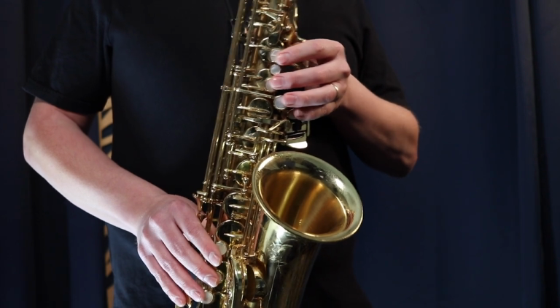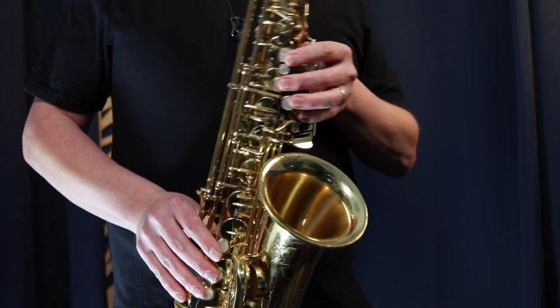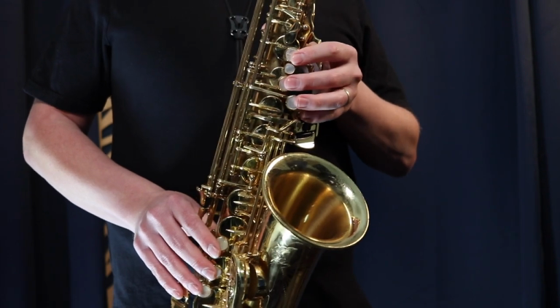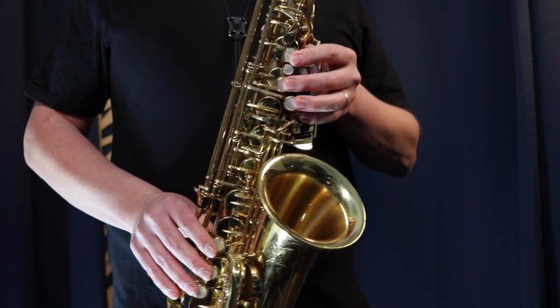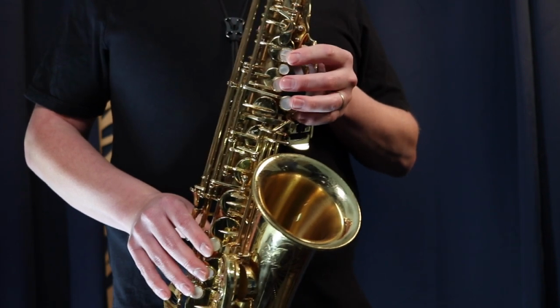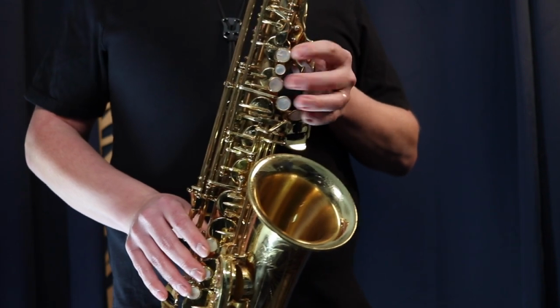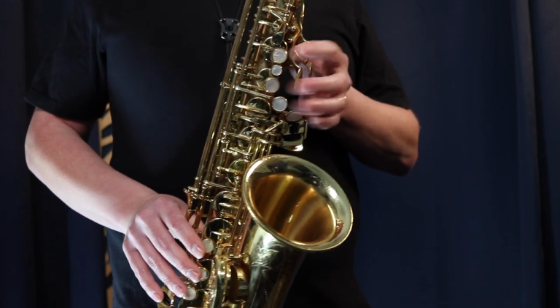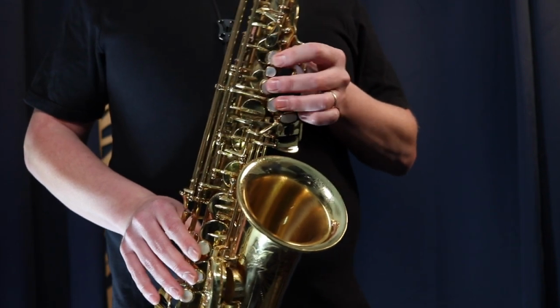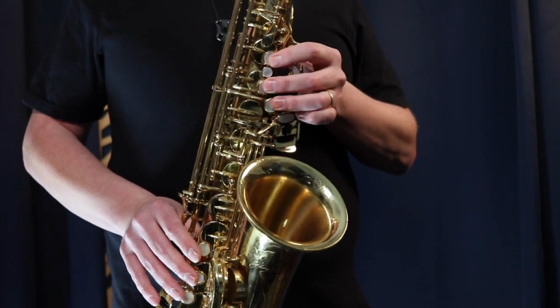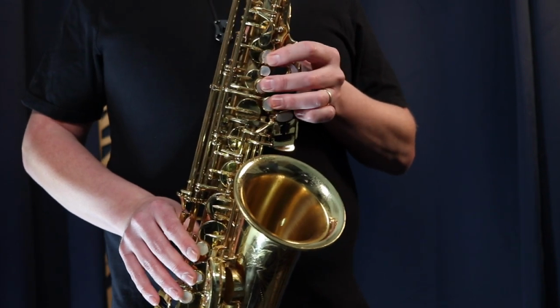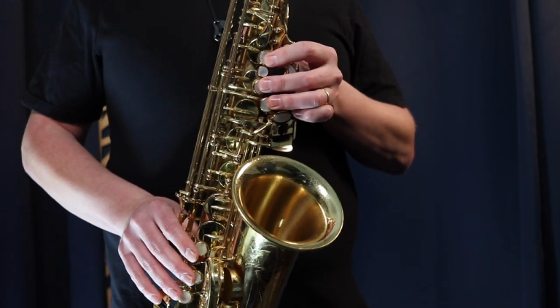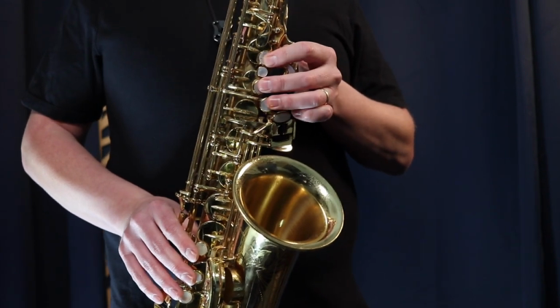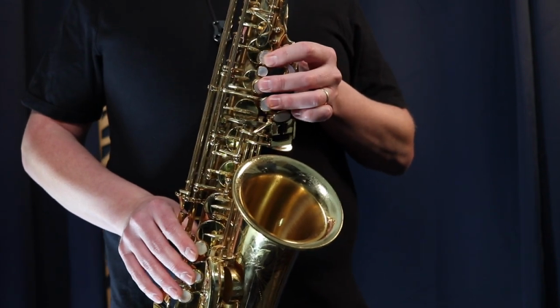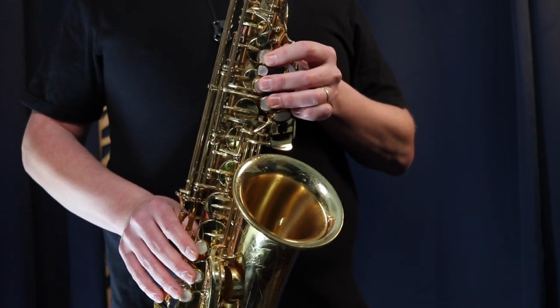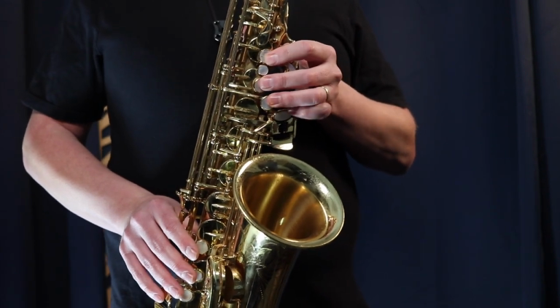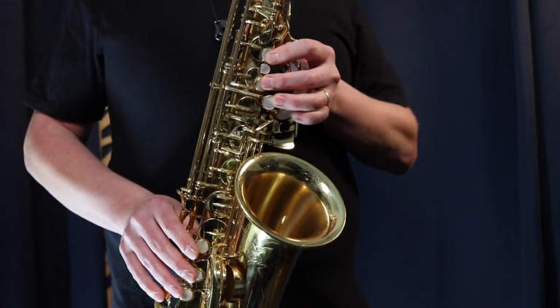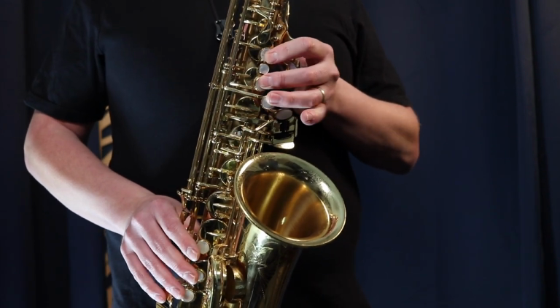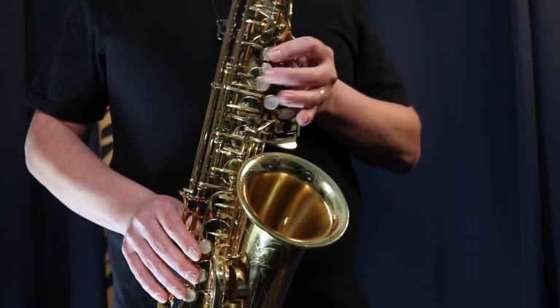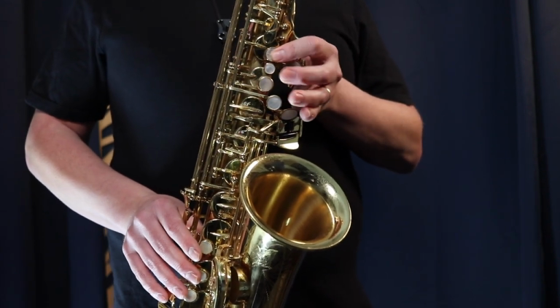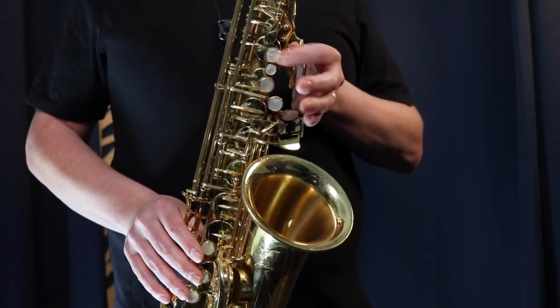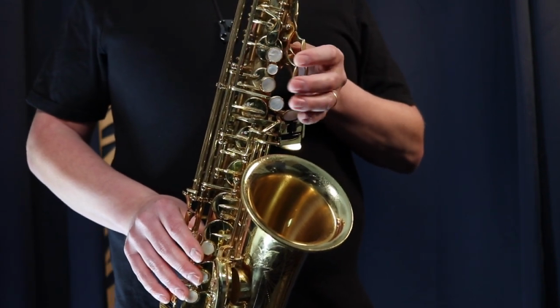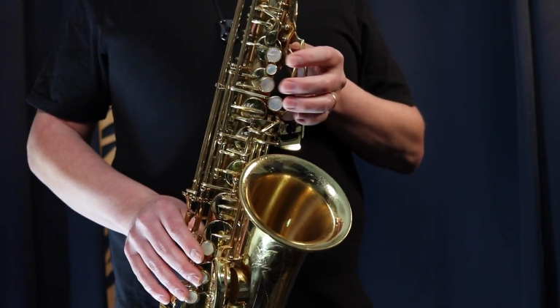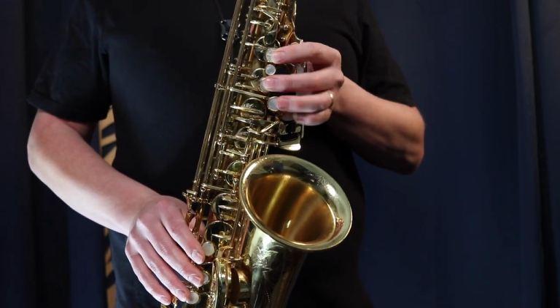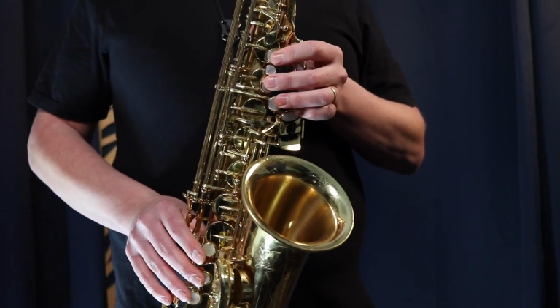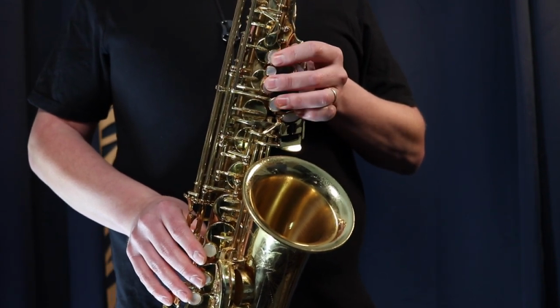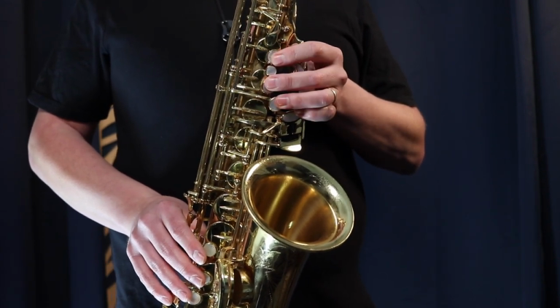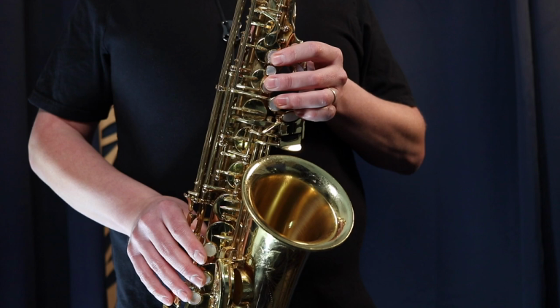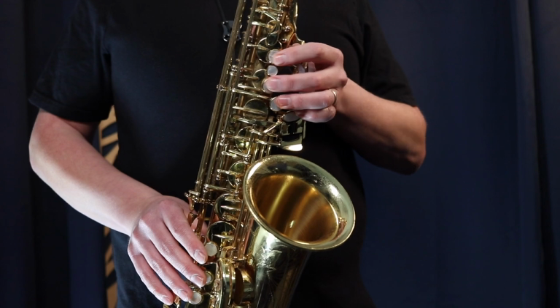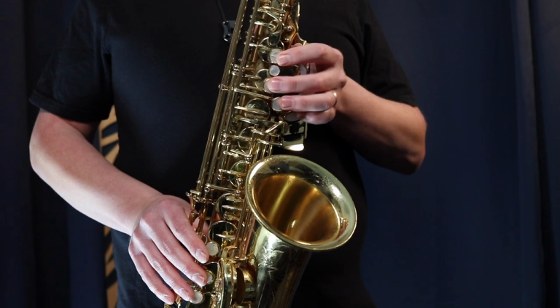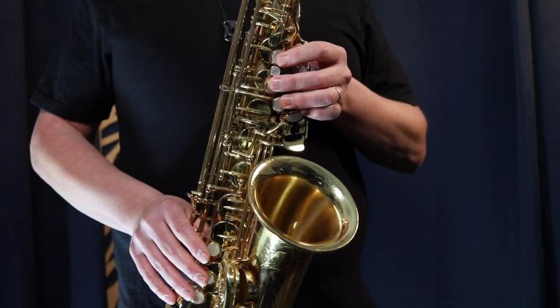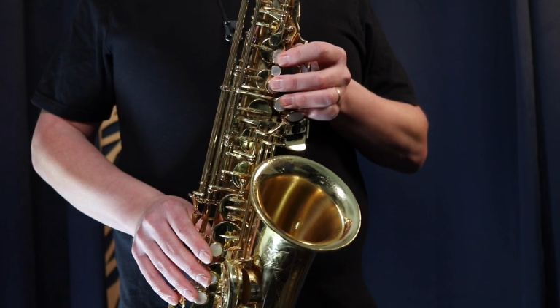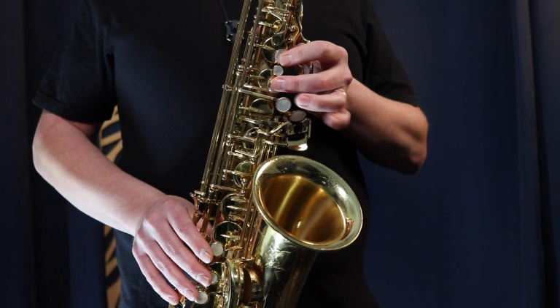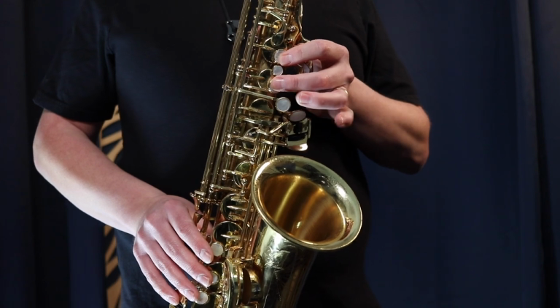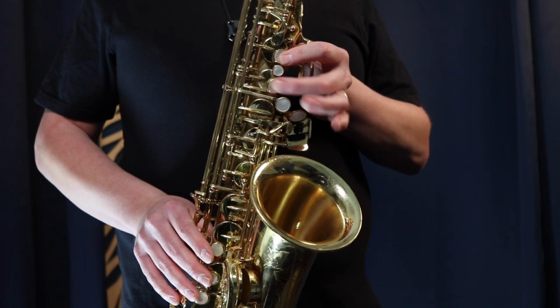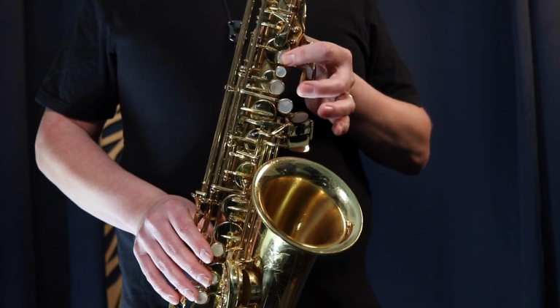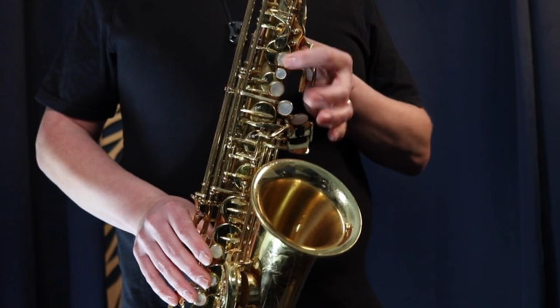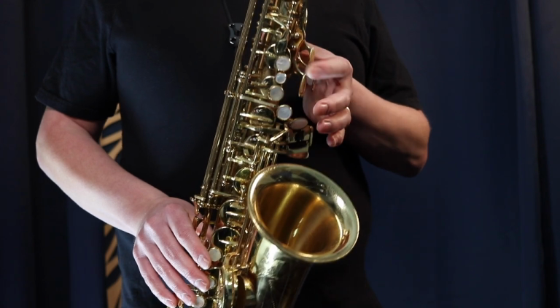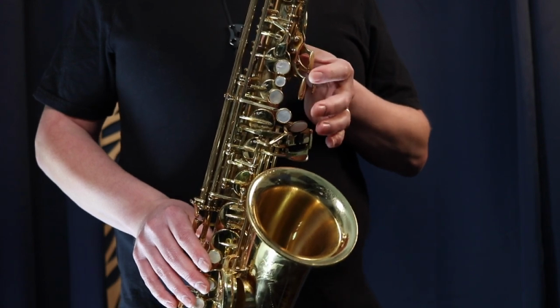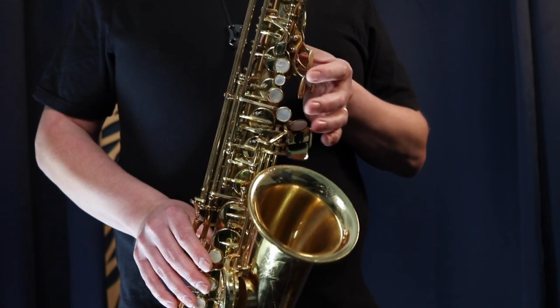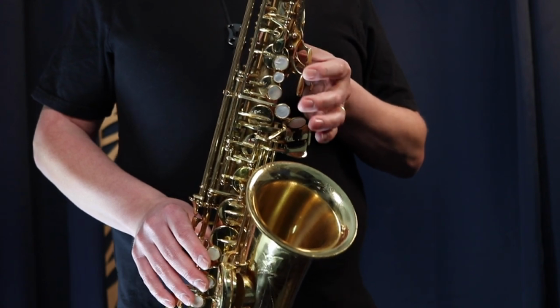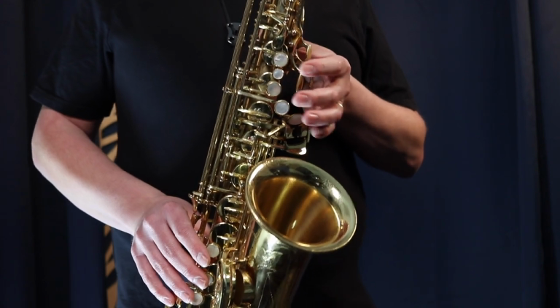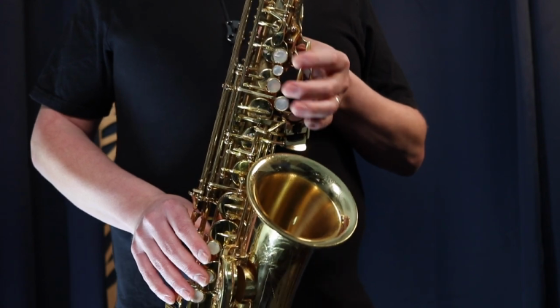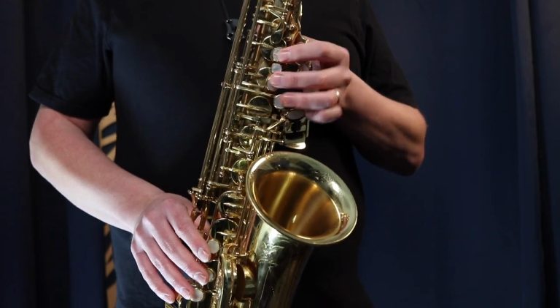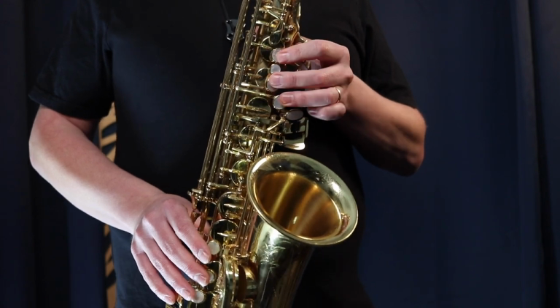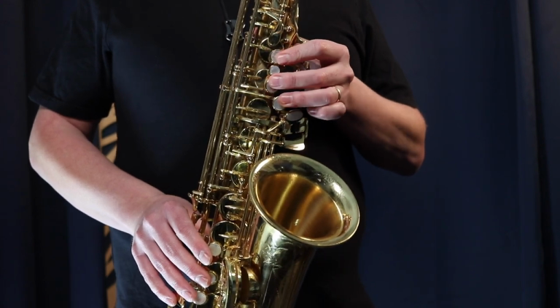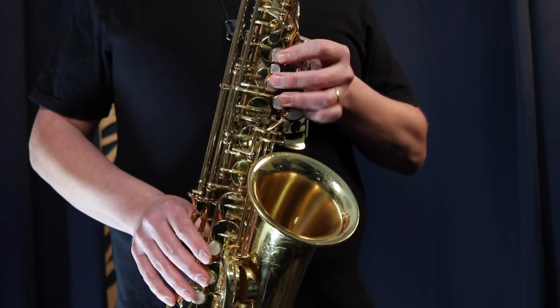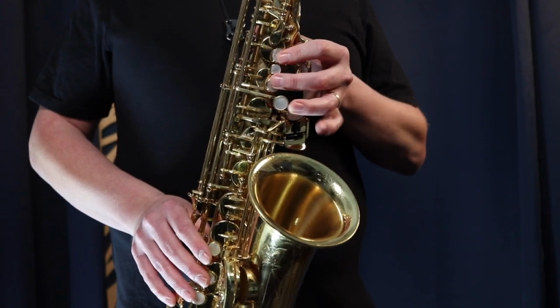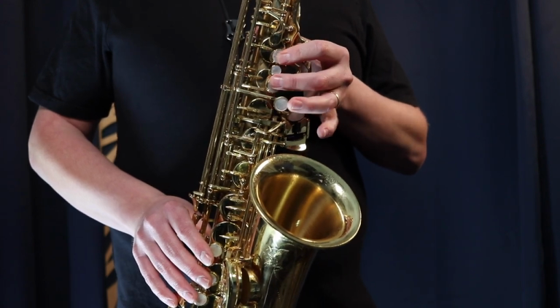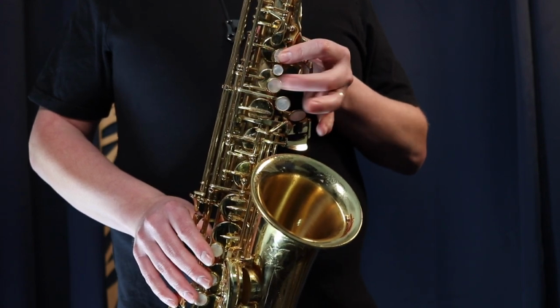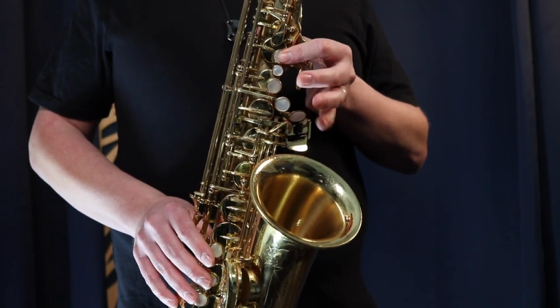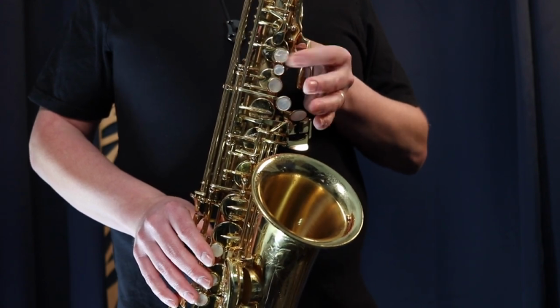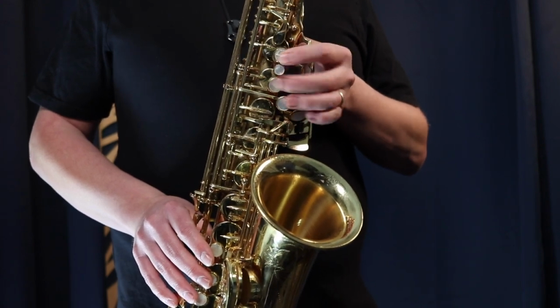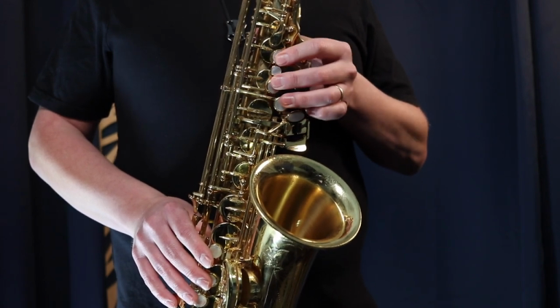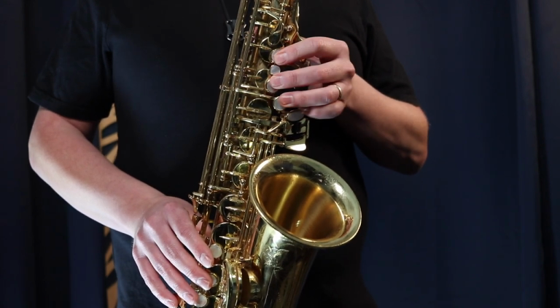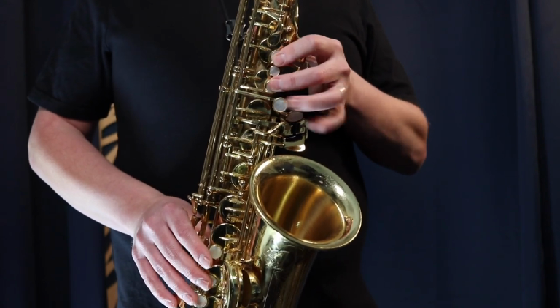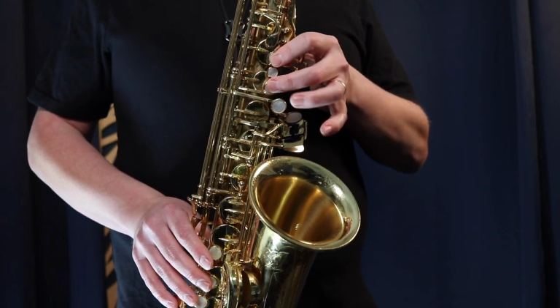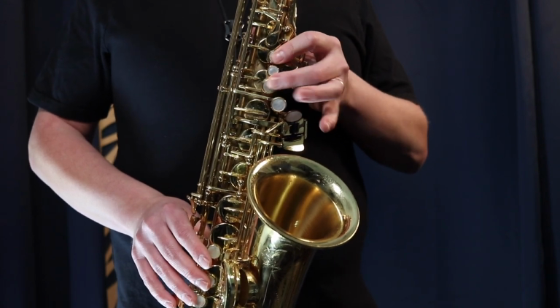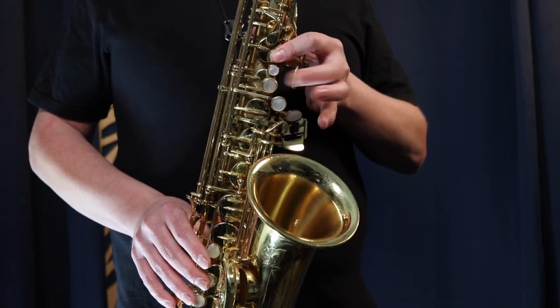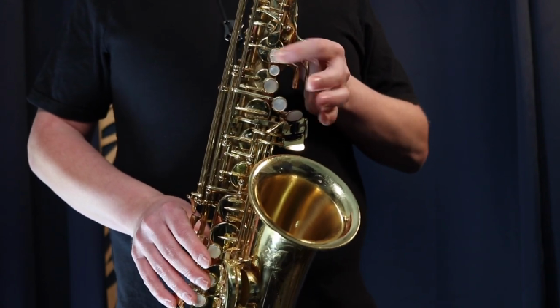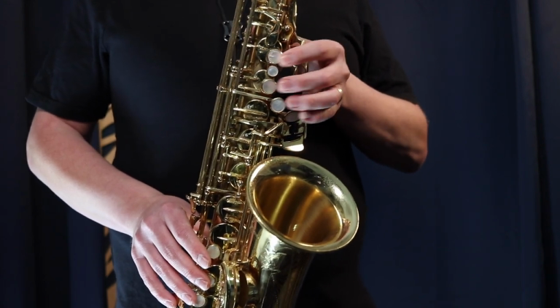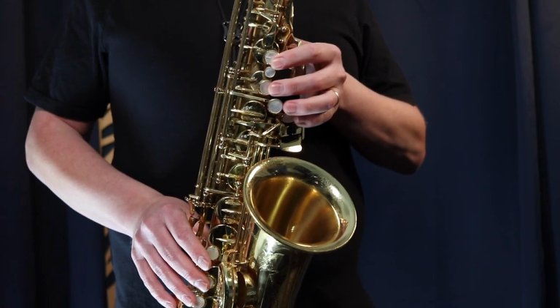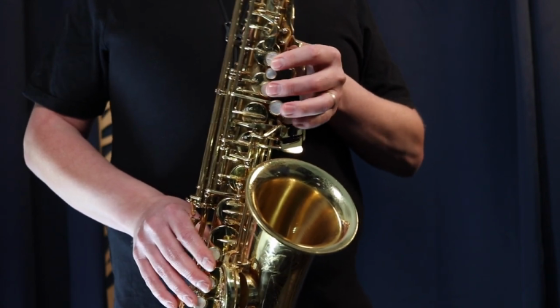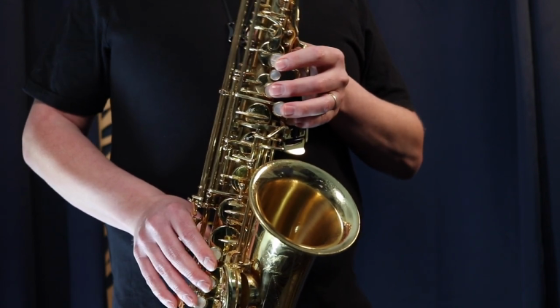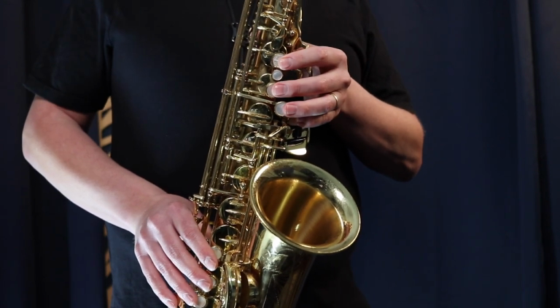So we start on G and move up the scale from there — G, A, B, C sharp — going slowly and building up speed.